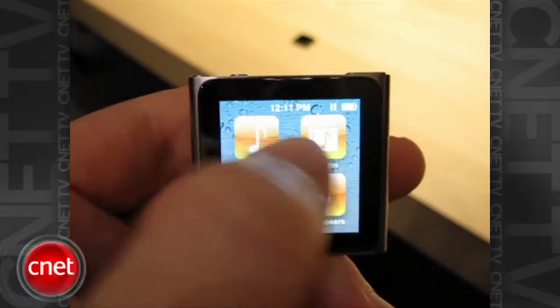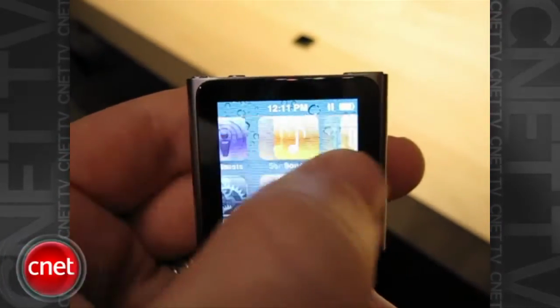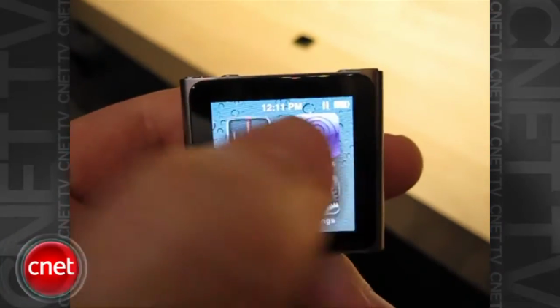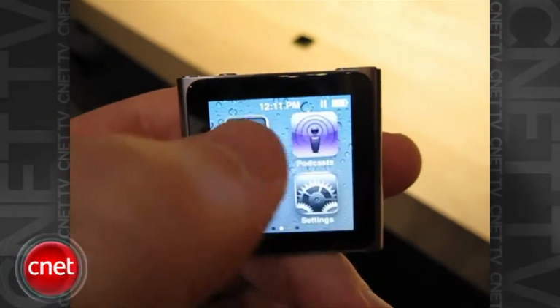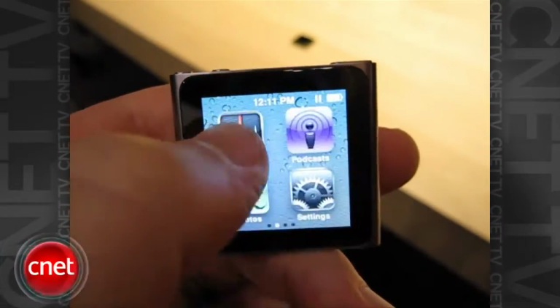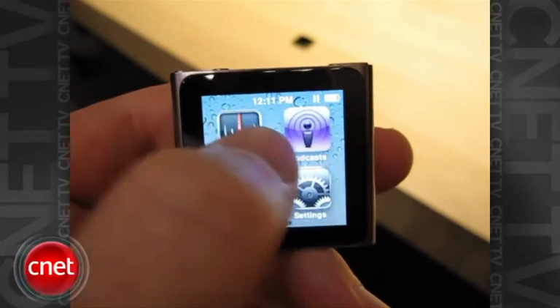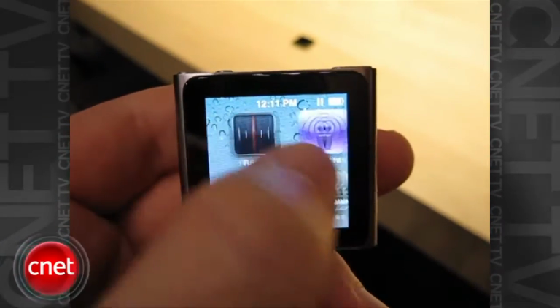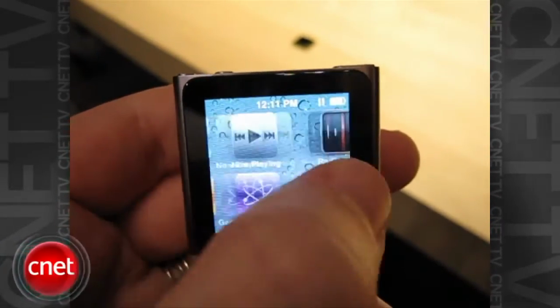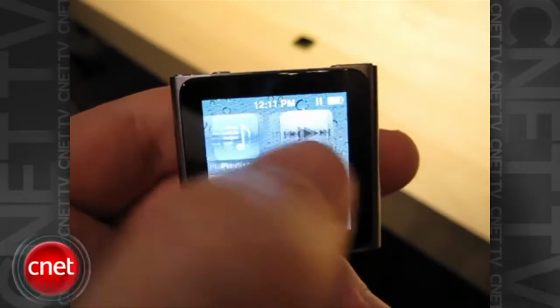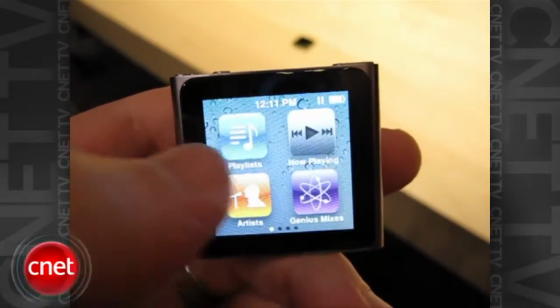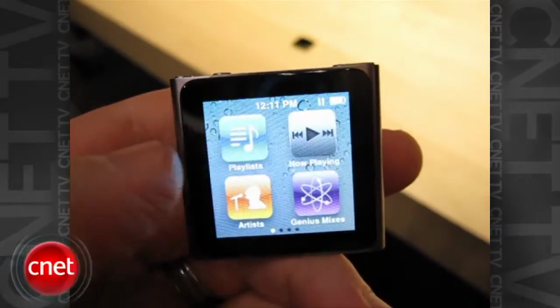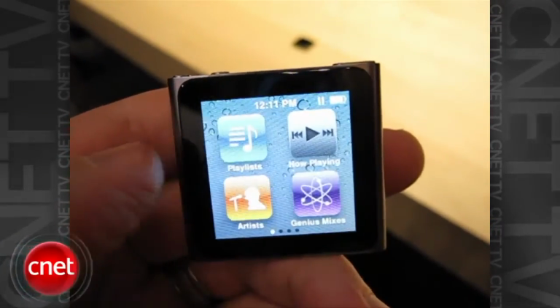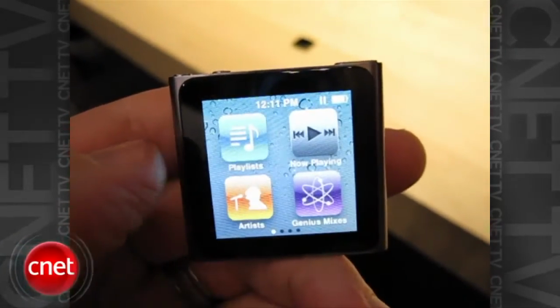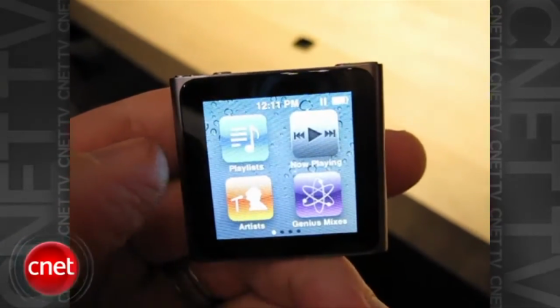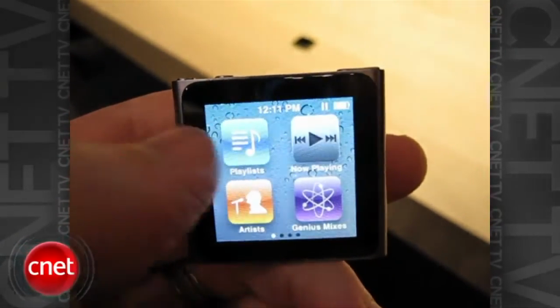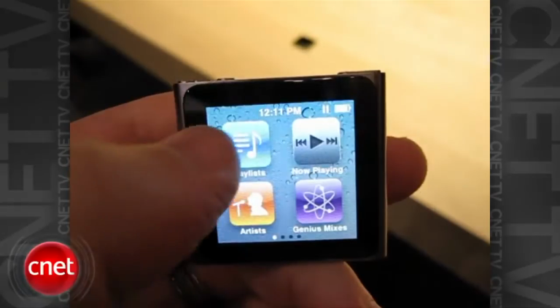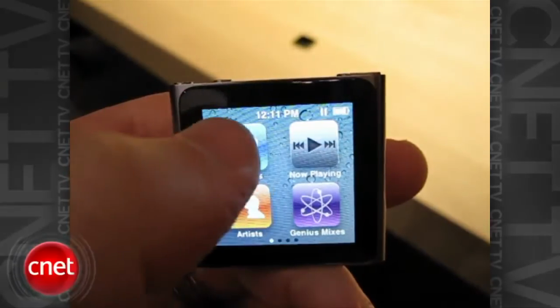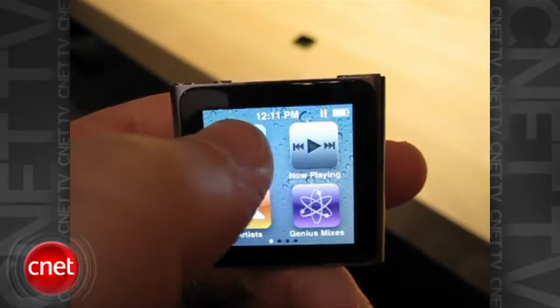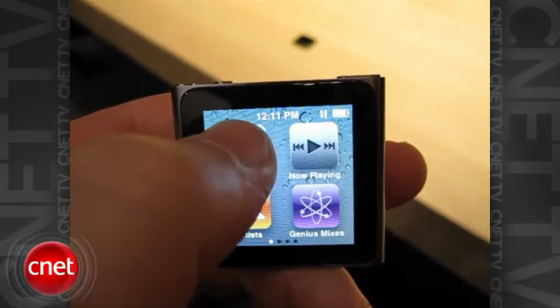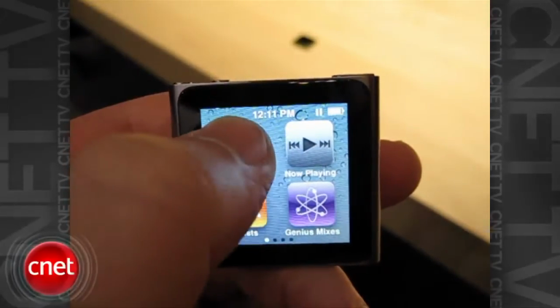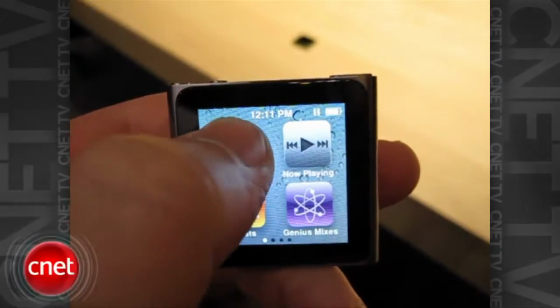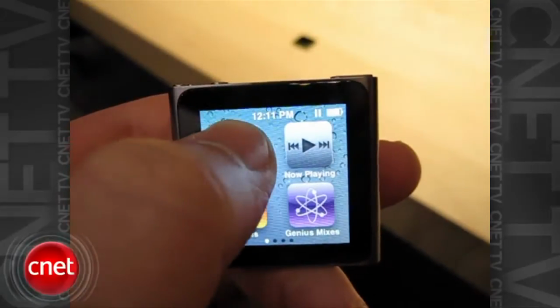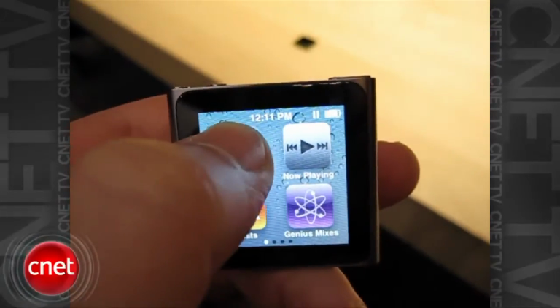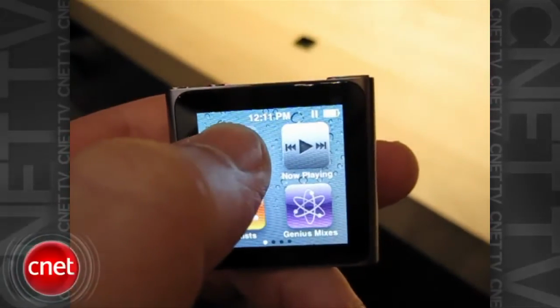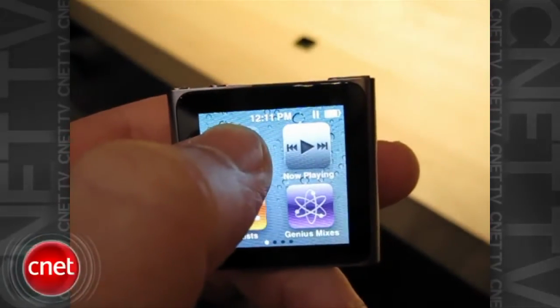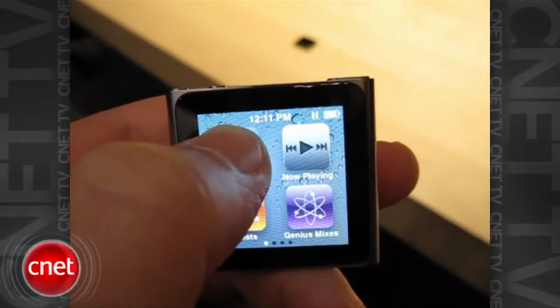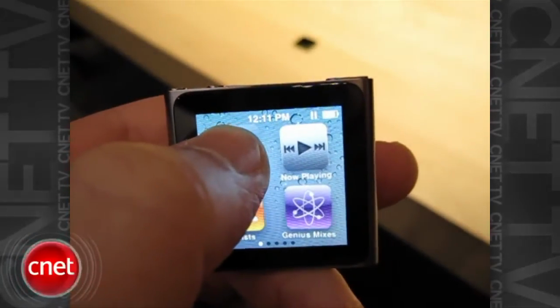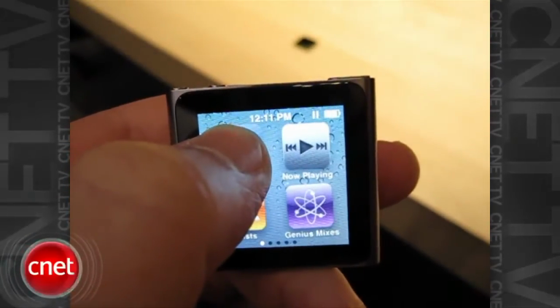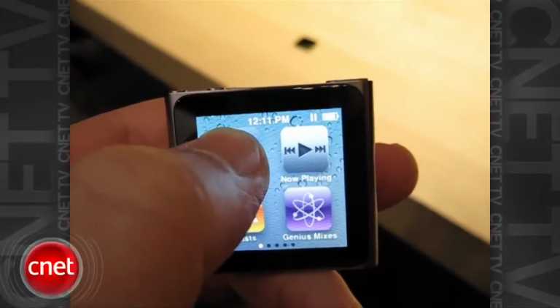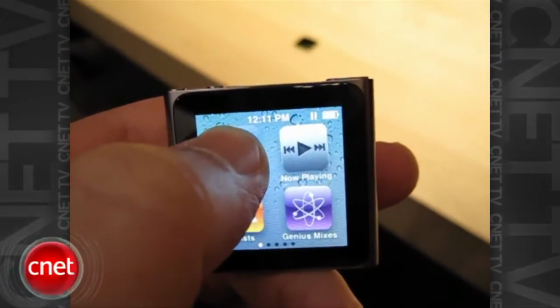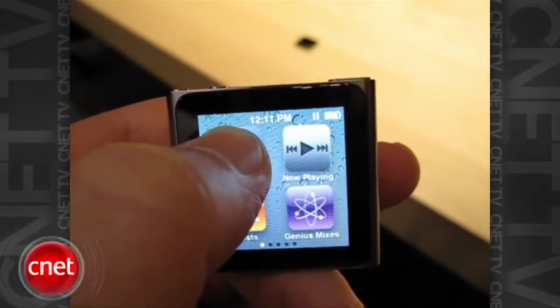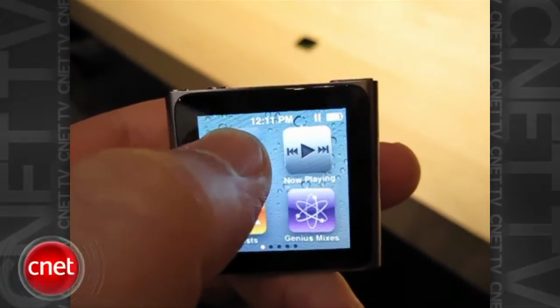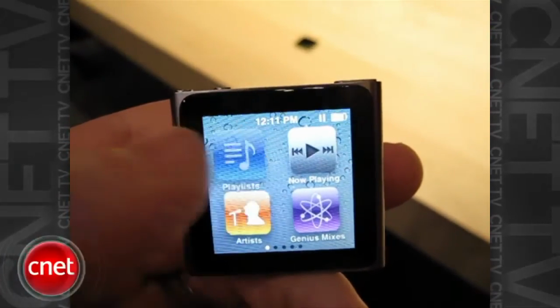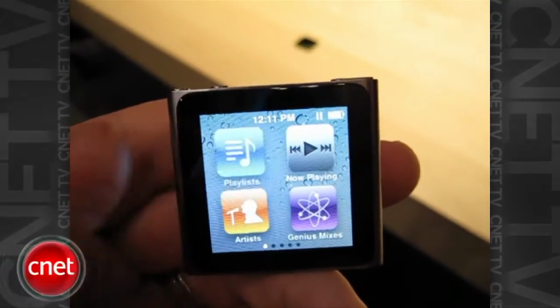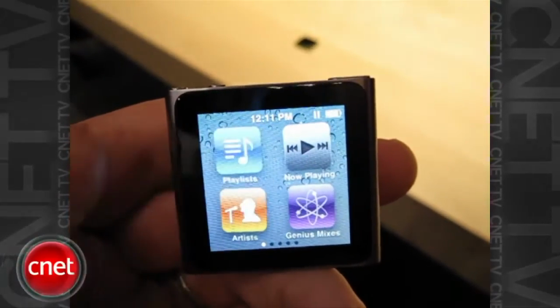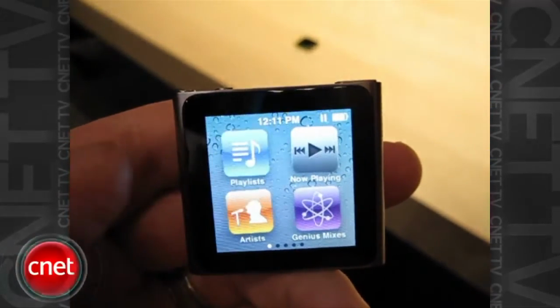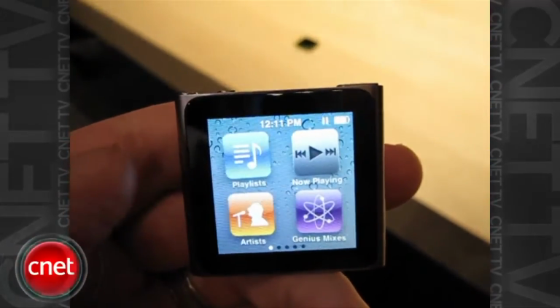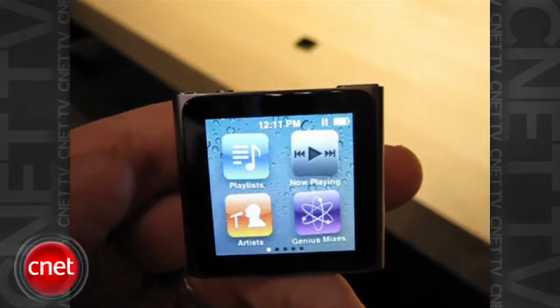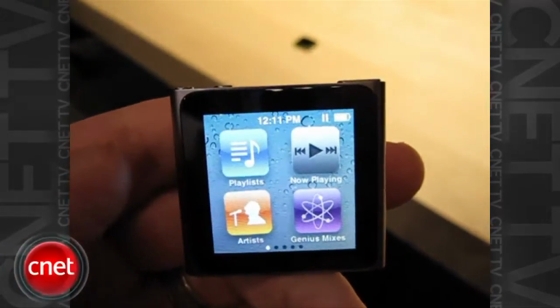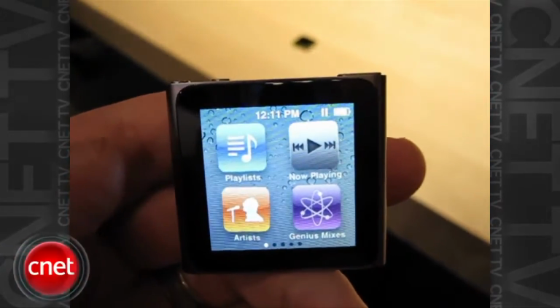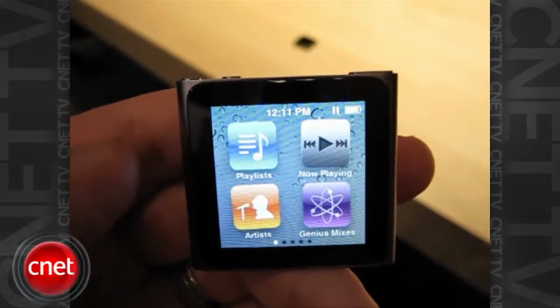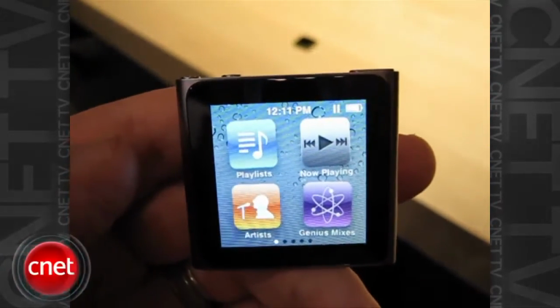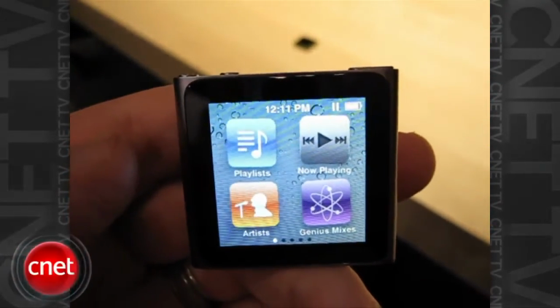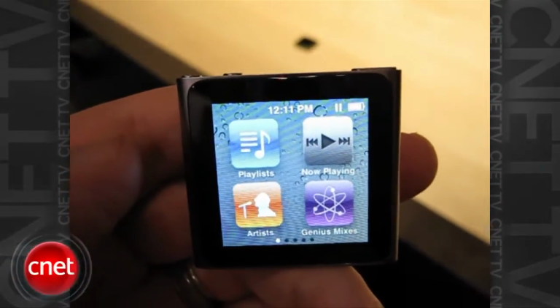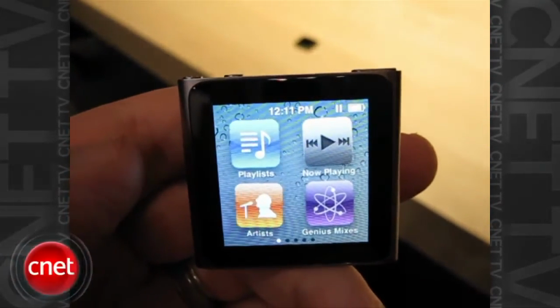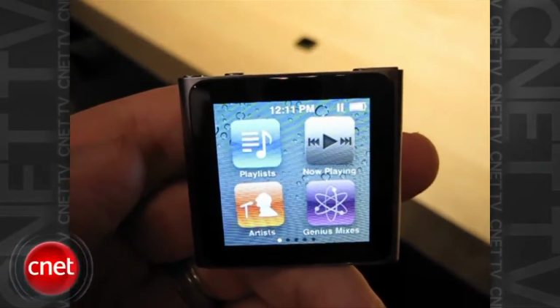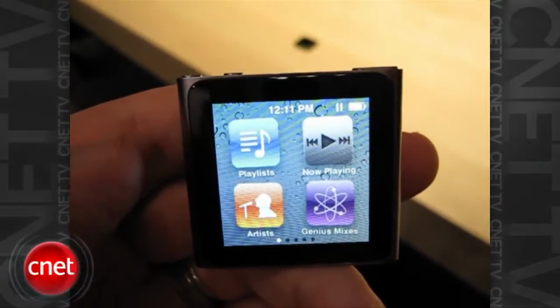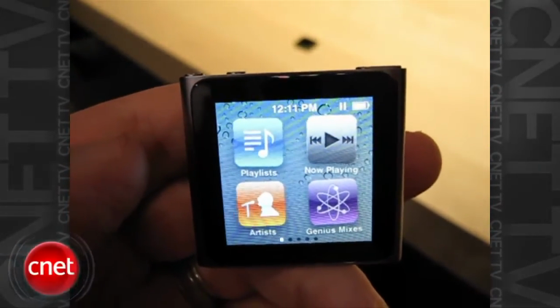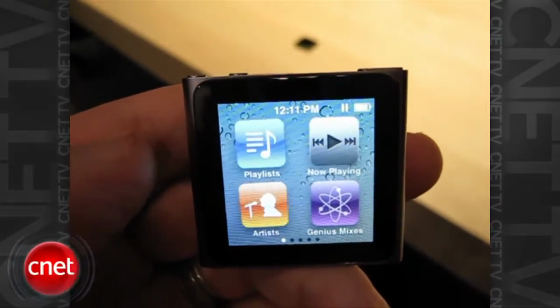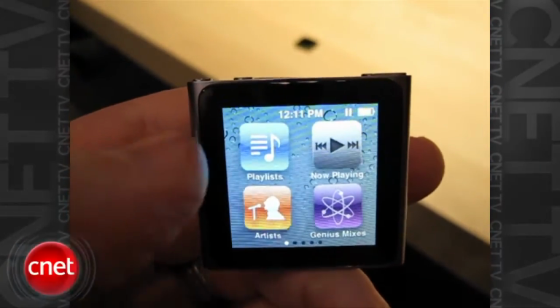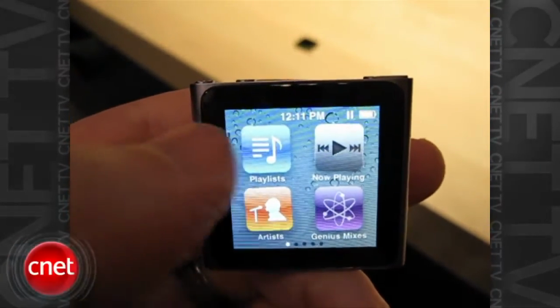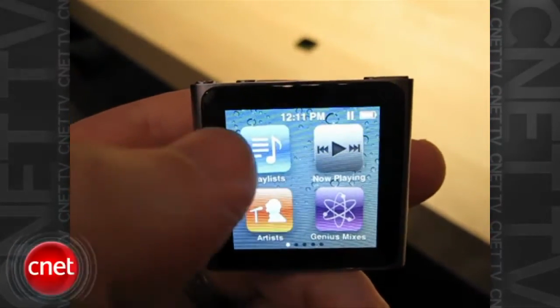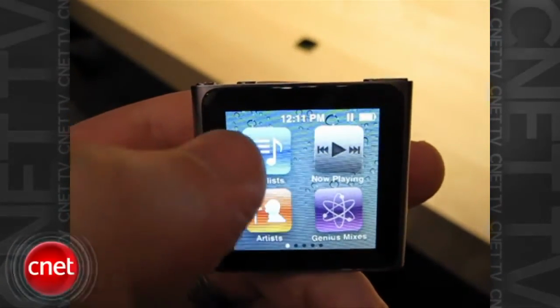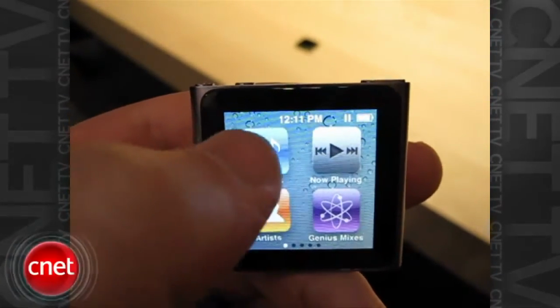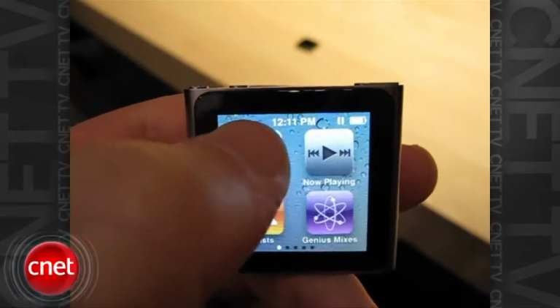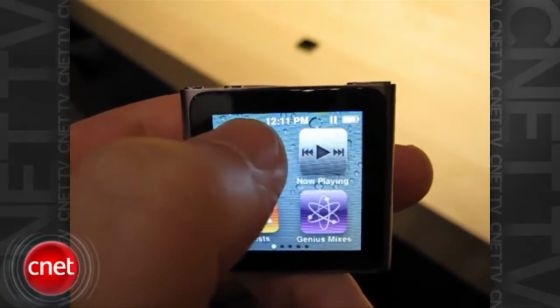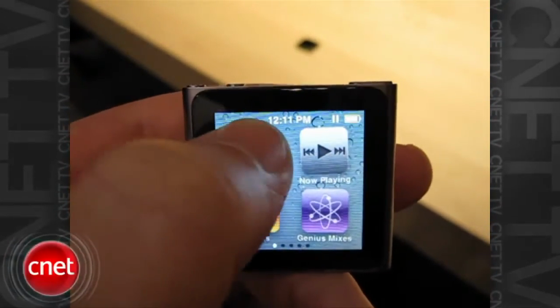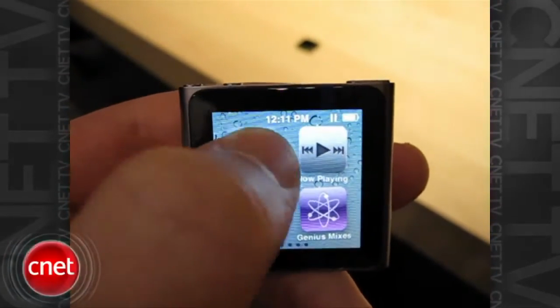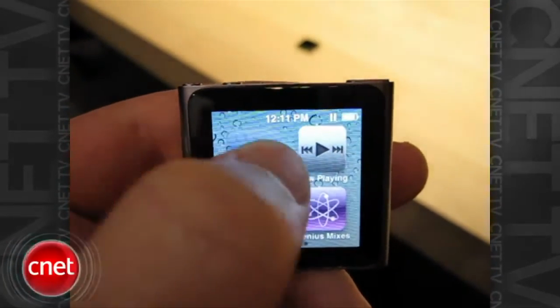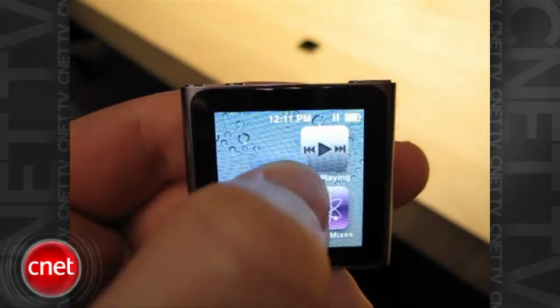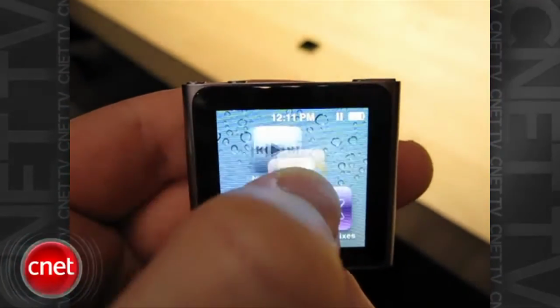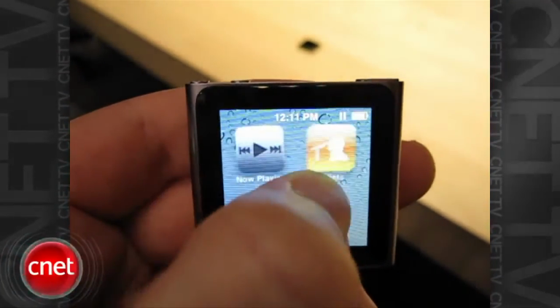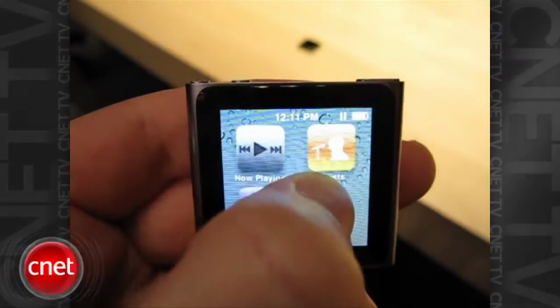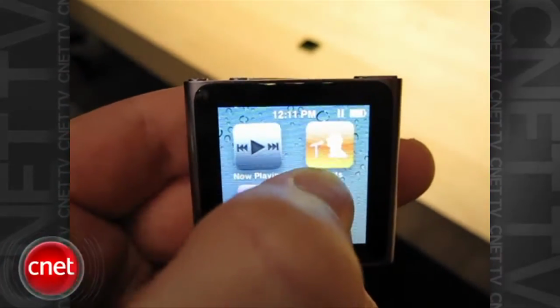And then if you want to rearrange these, it seems like you can press and hold, just like the iPod Touch or the iPhone, and then rearrange these.